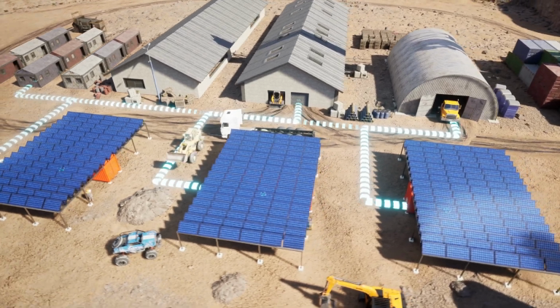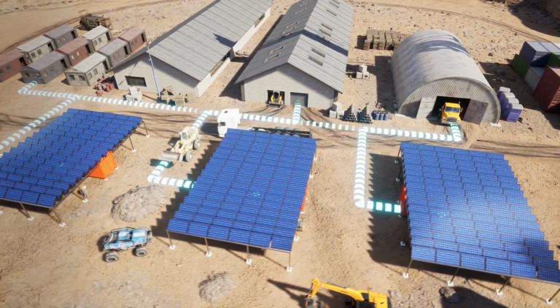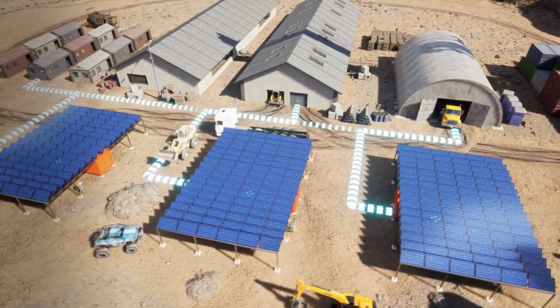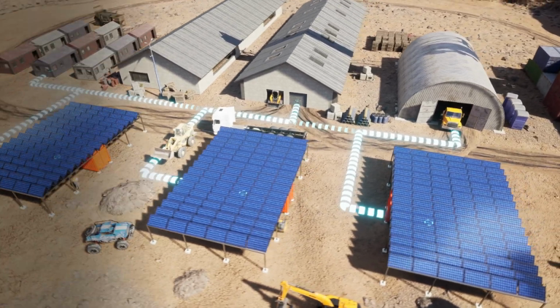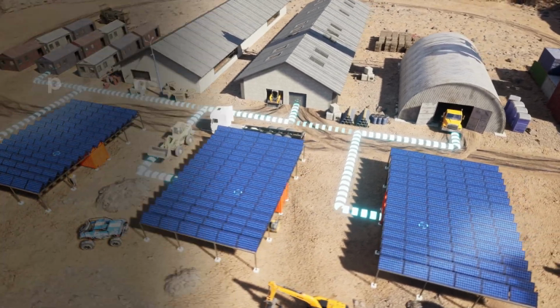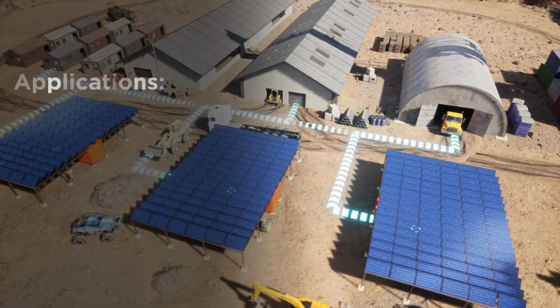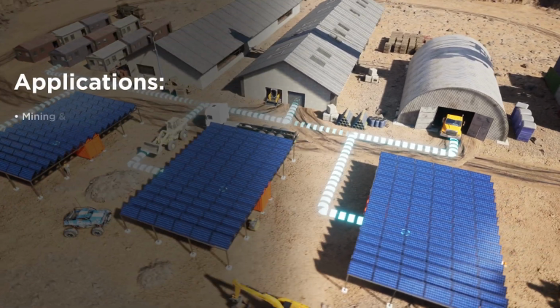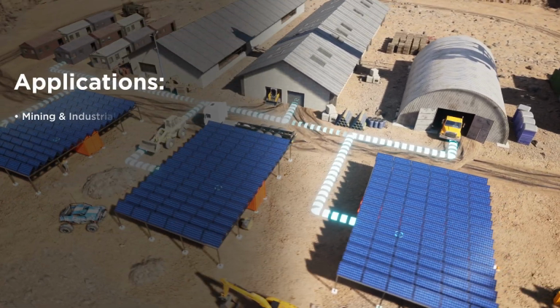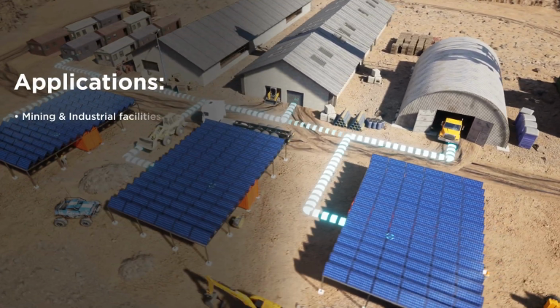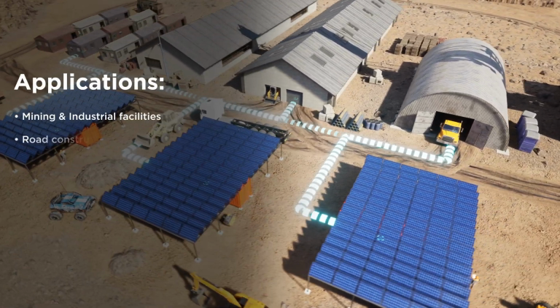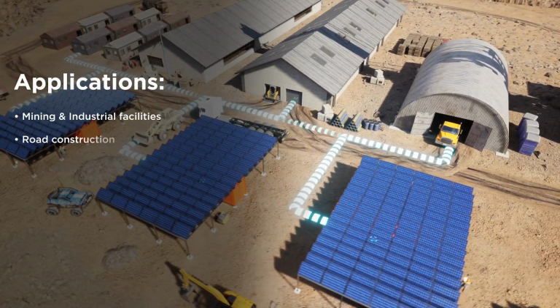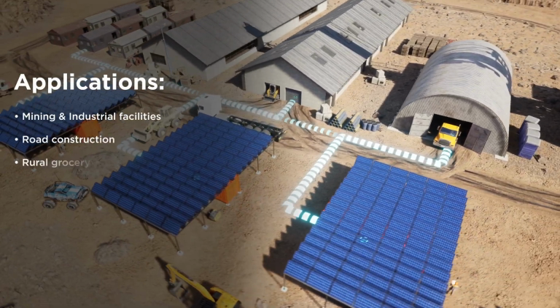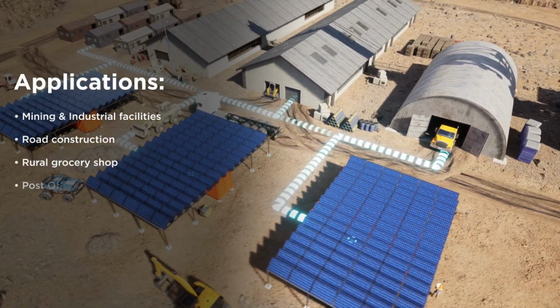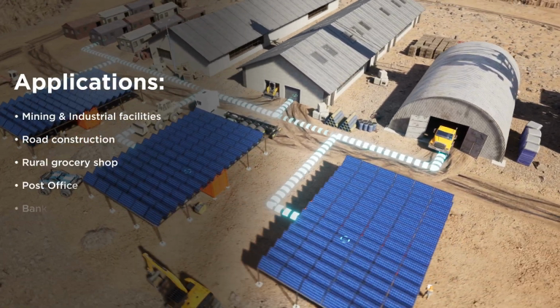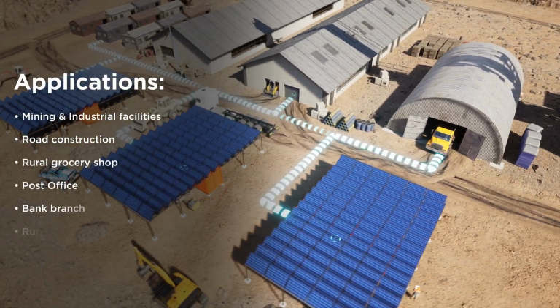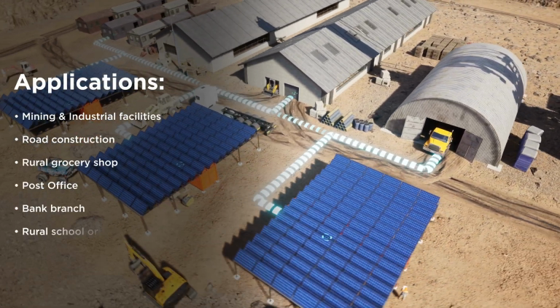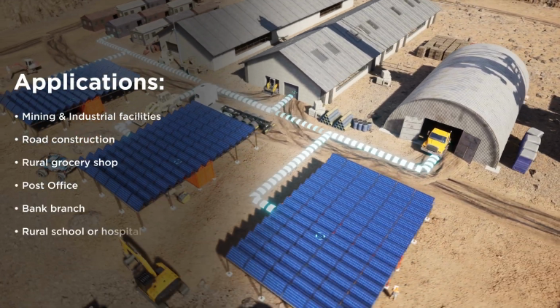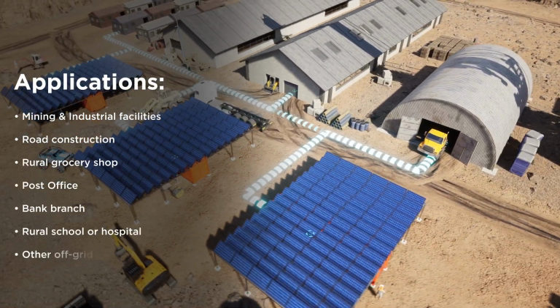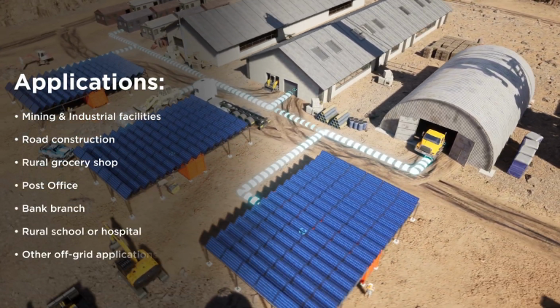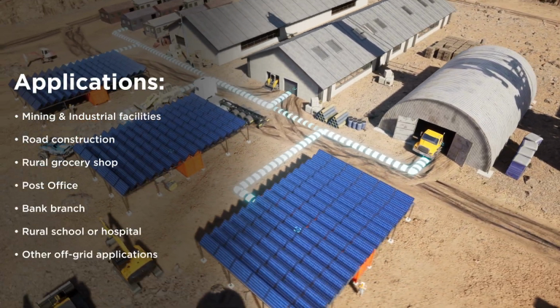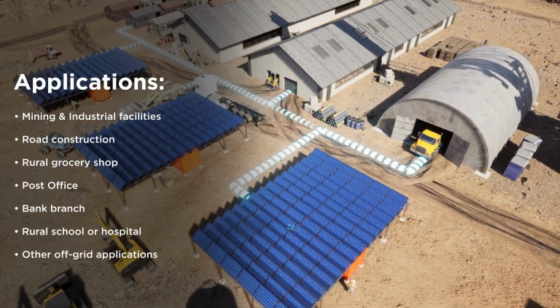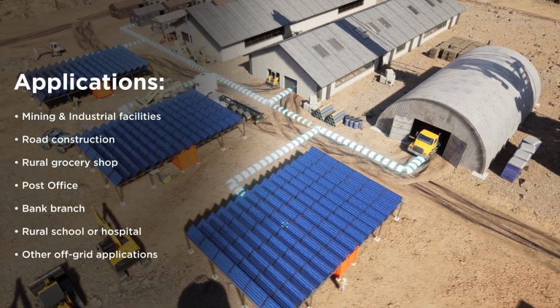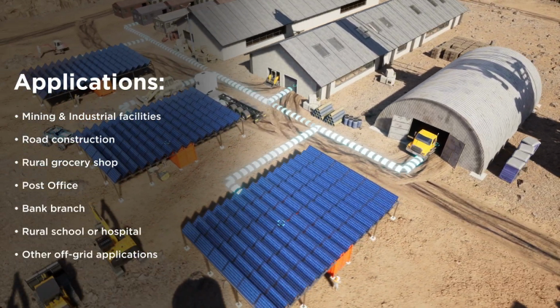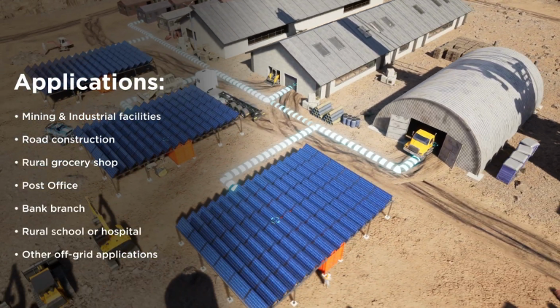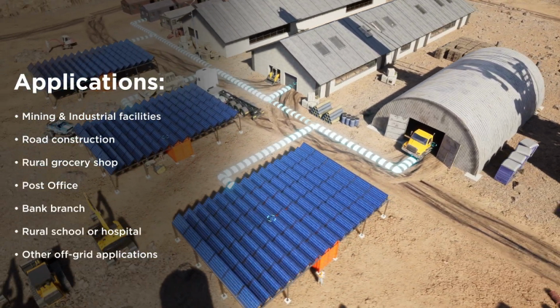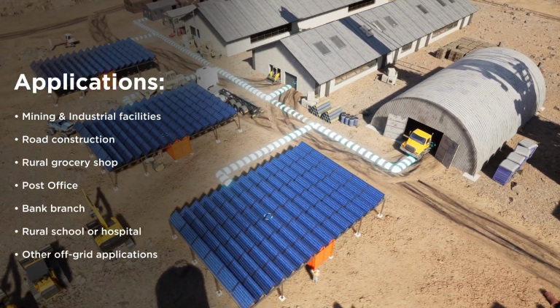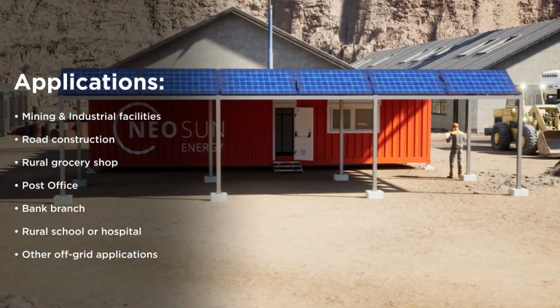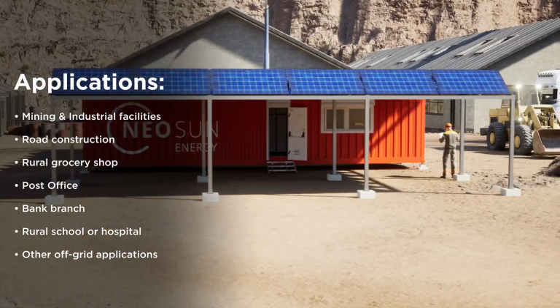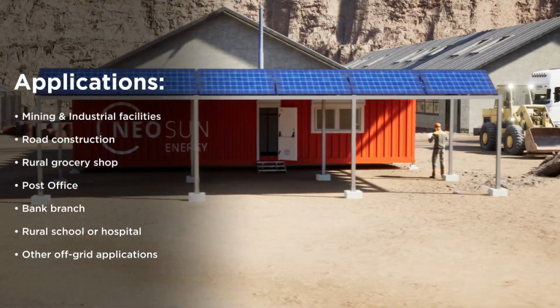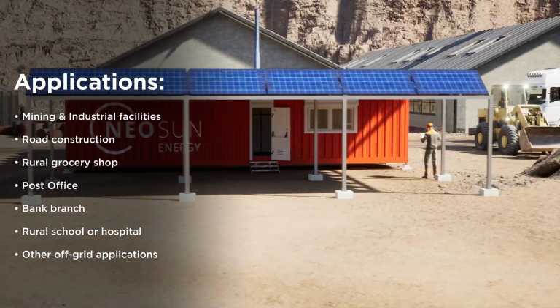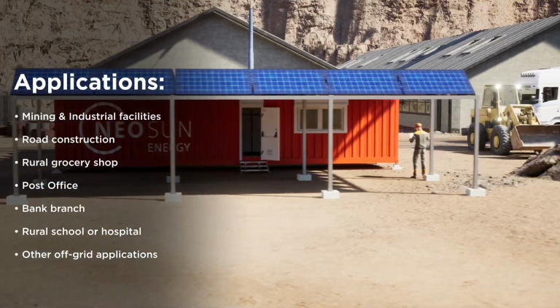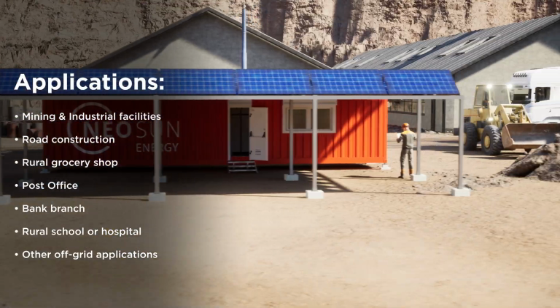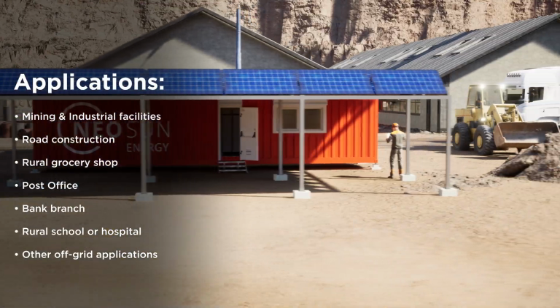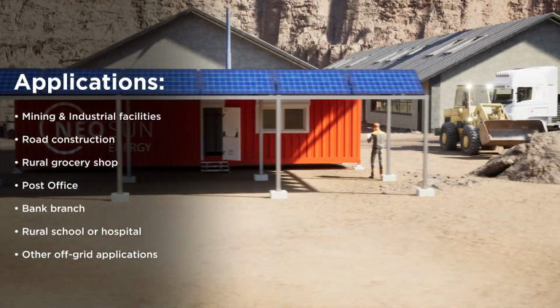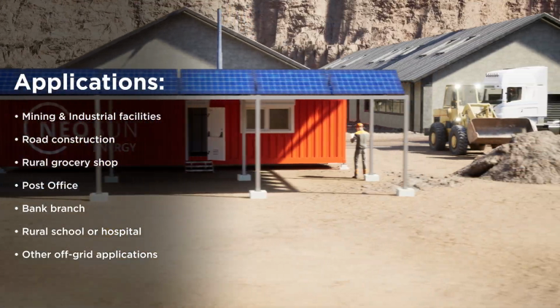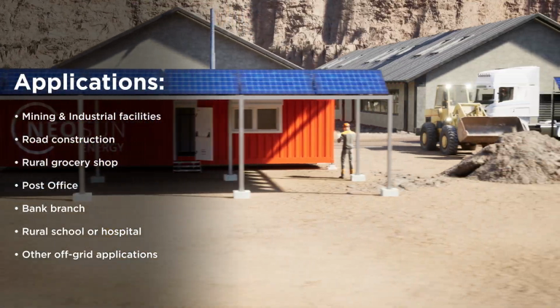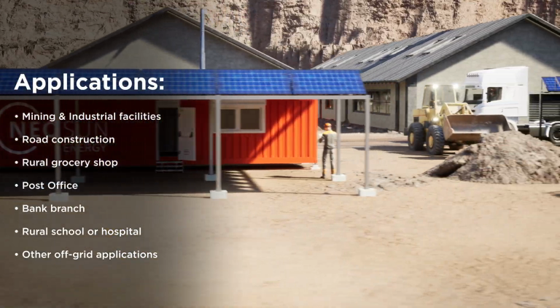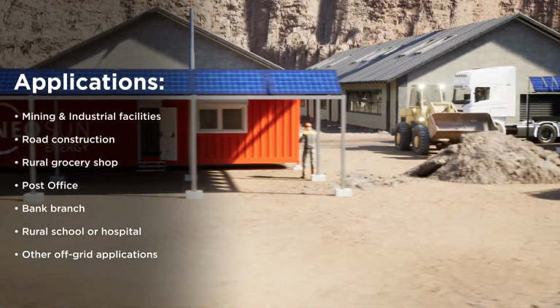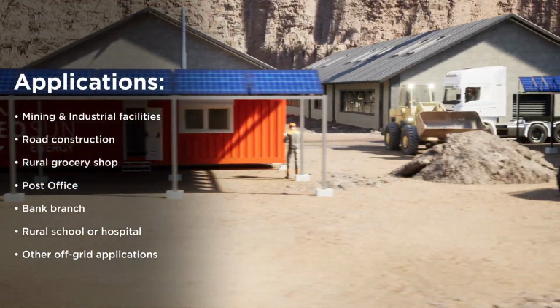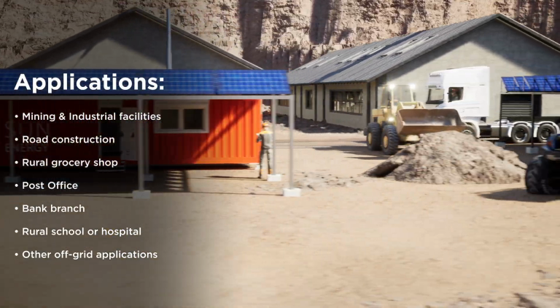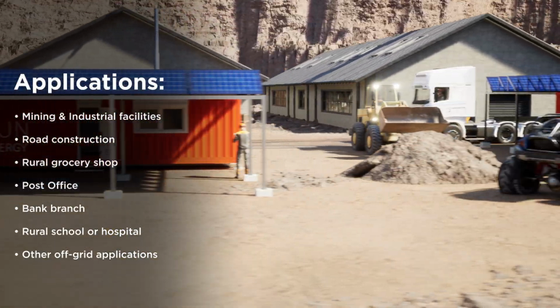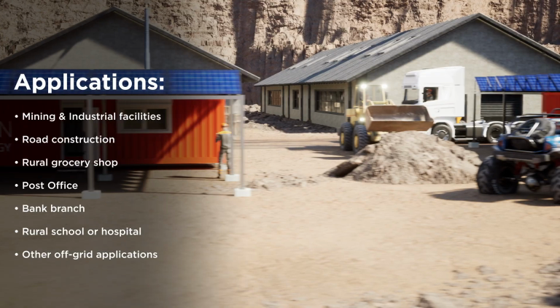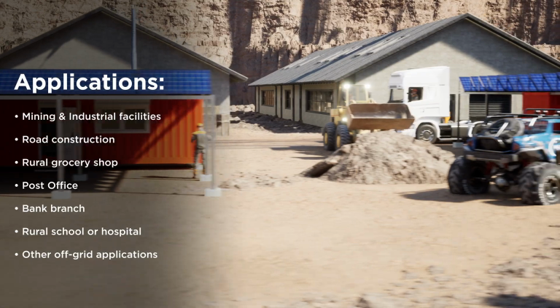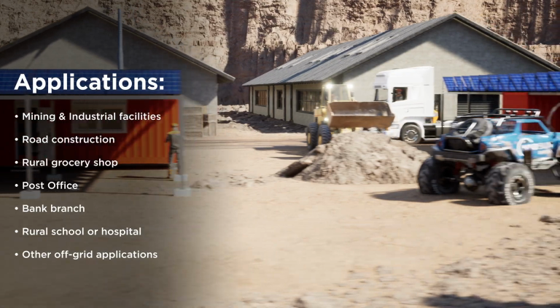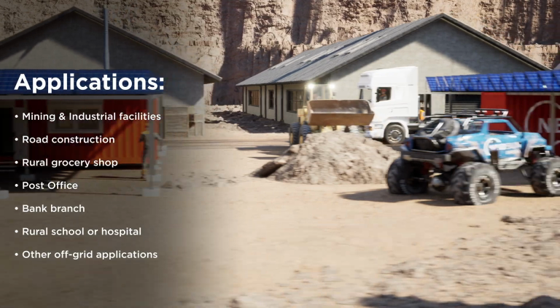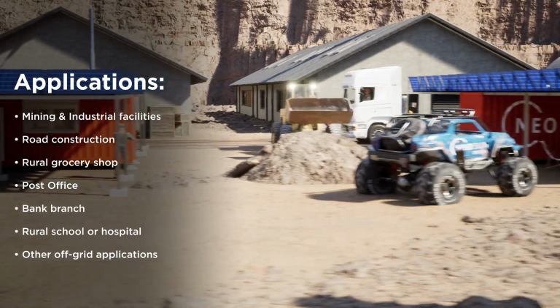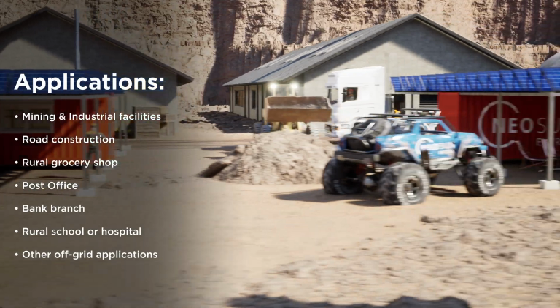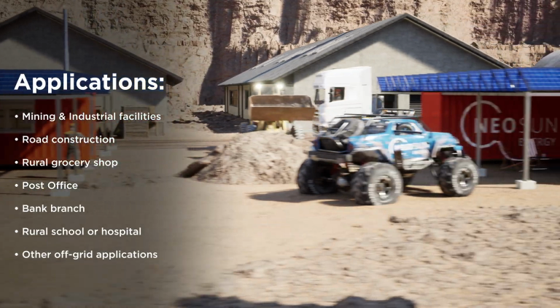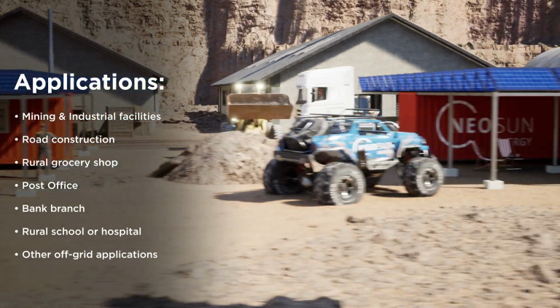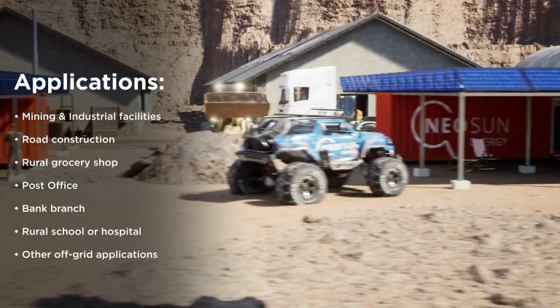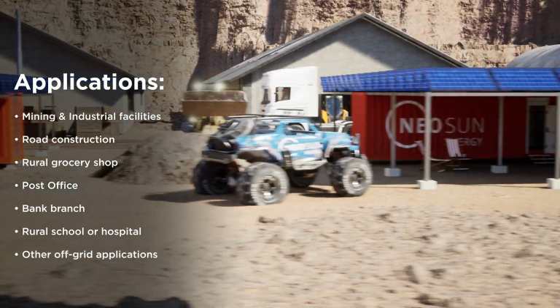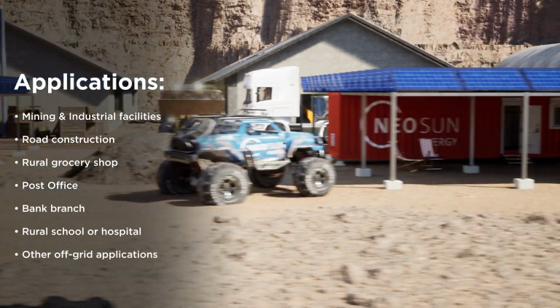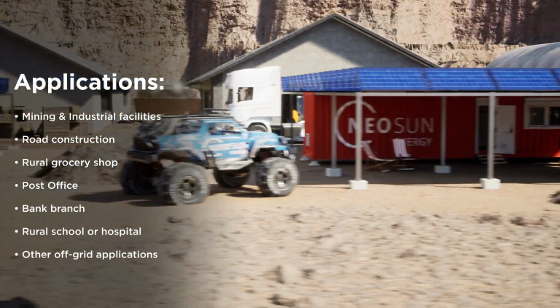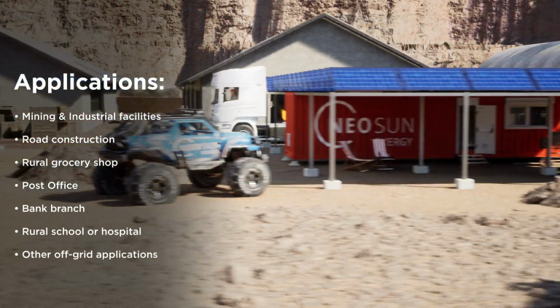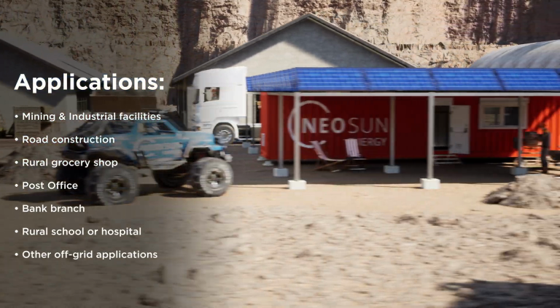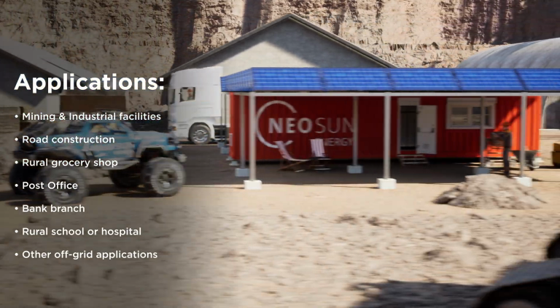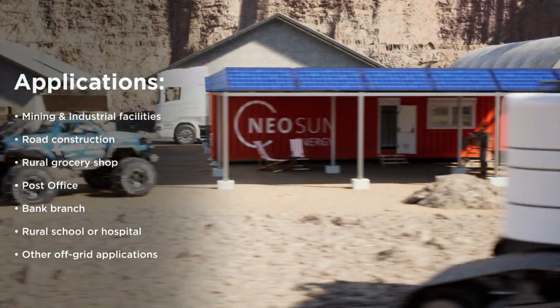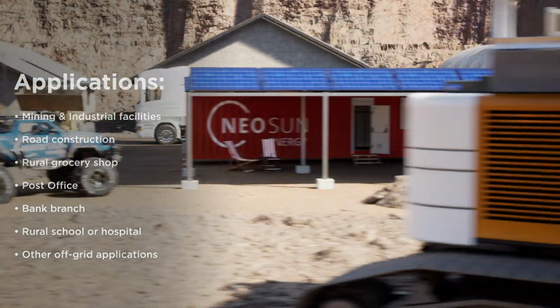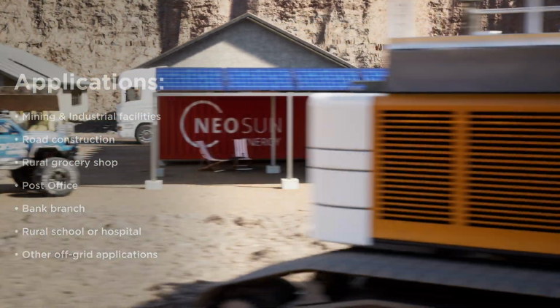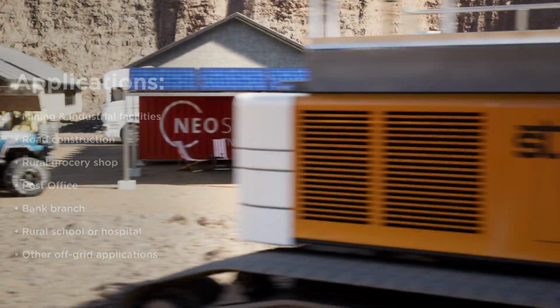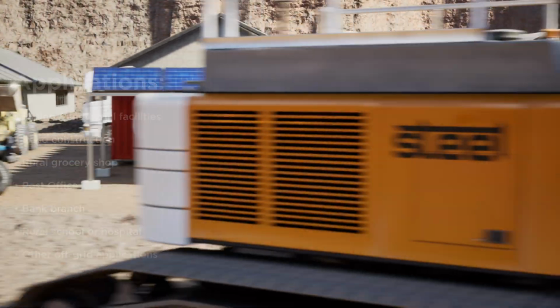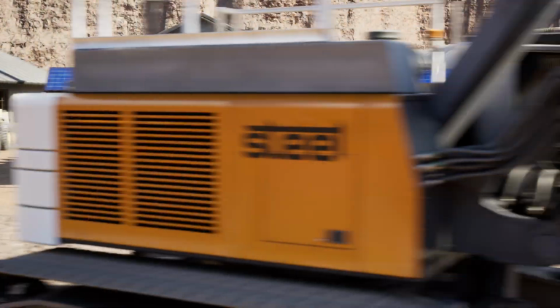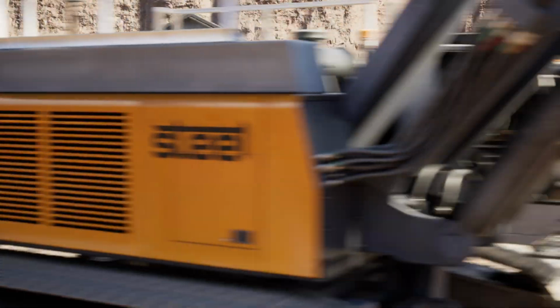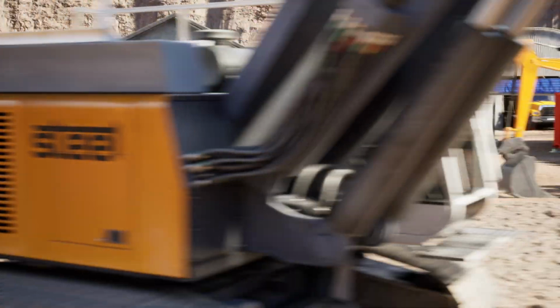Optimal for mining, construction, and agriculture companies, as well as shops and more, providing reliable energy where it is needed the most.